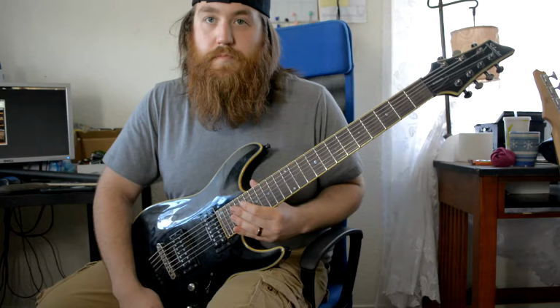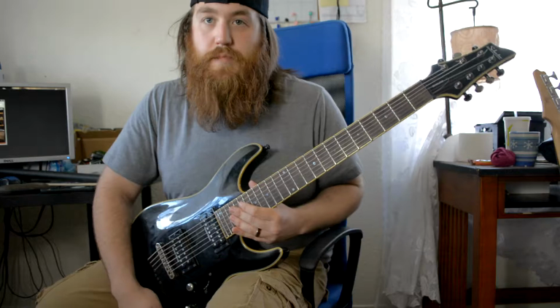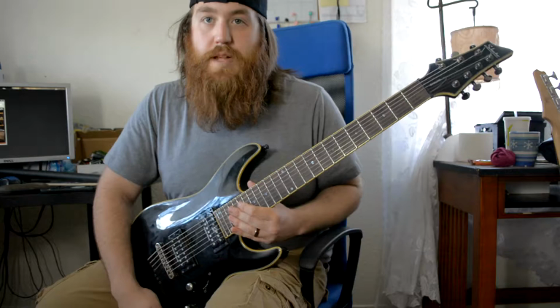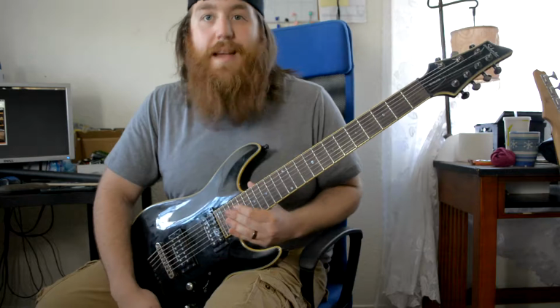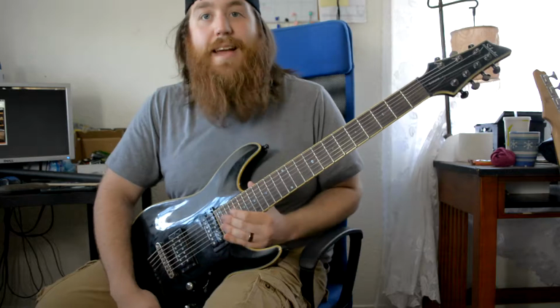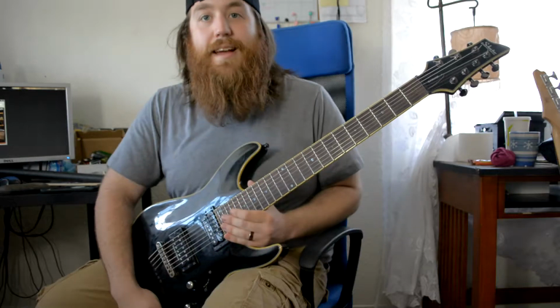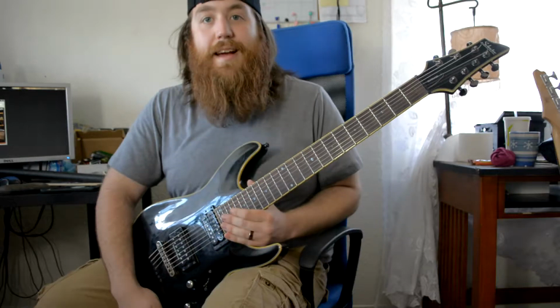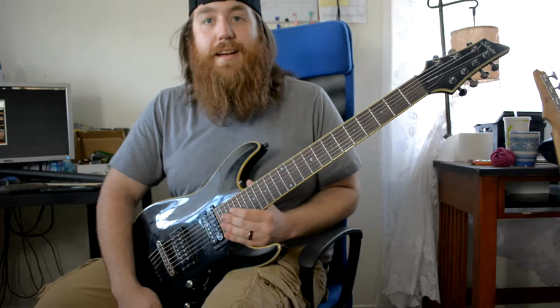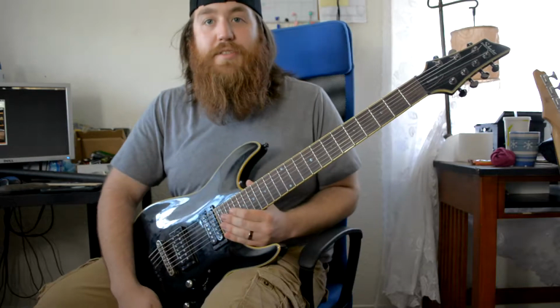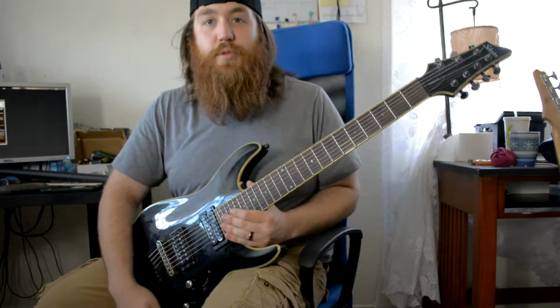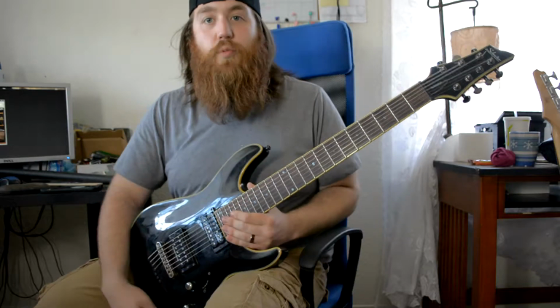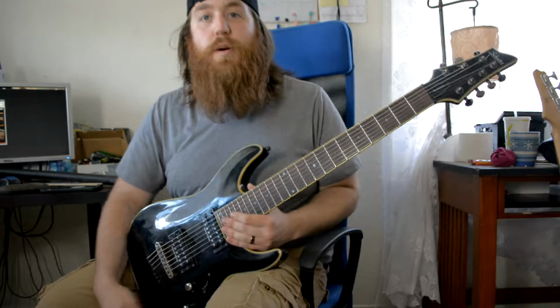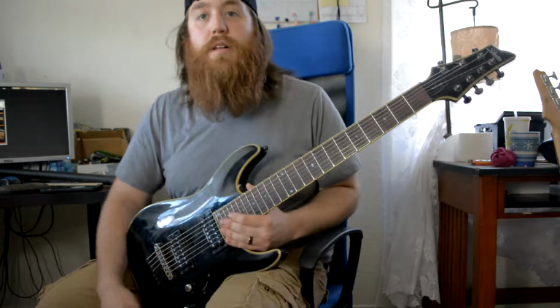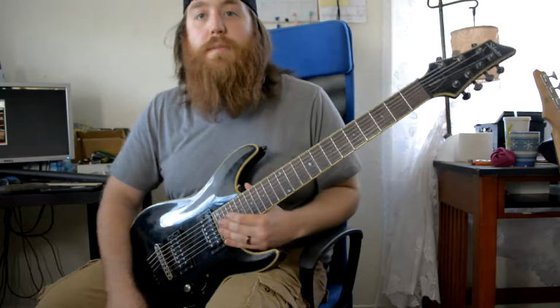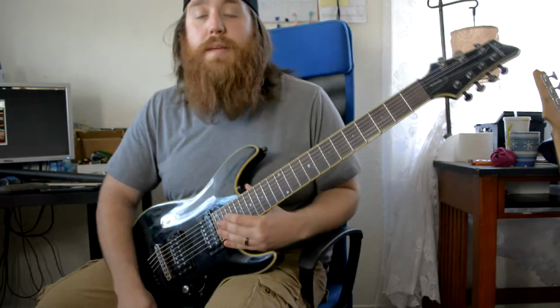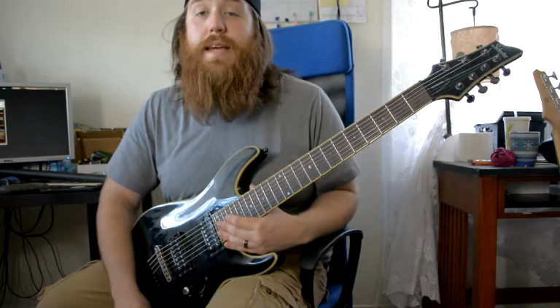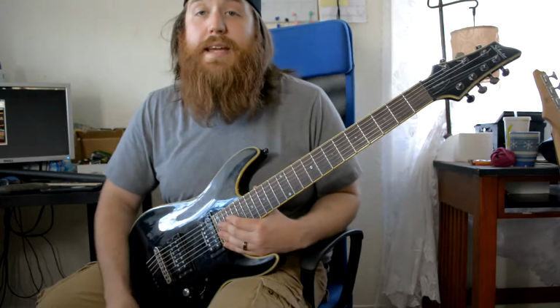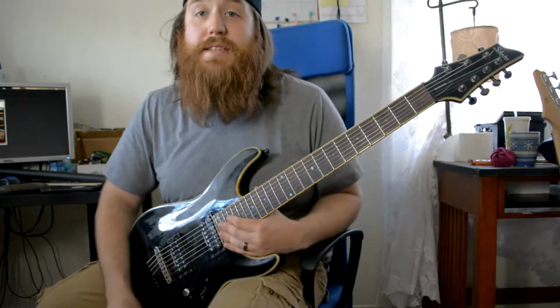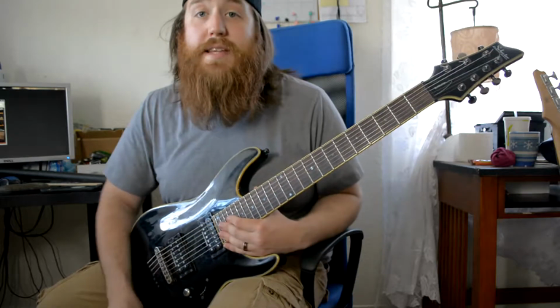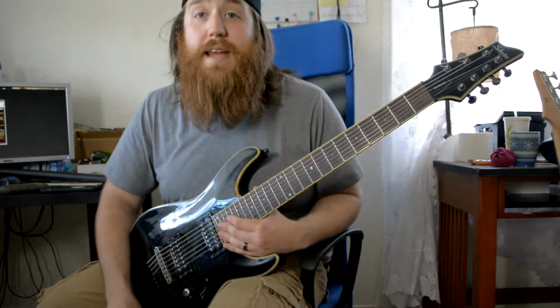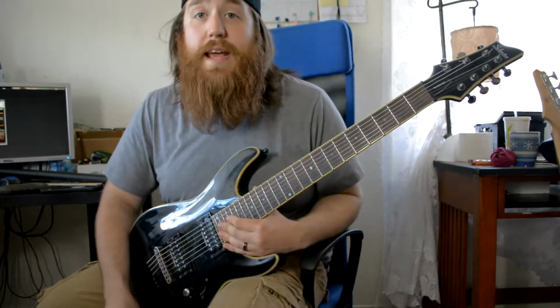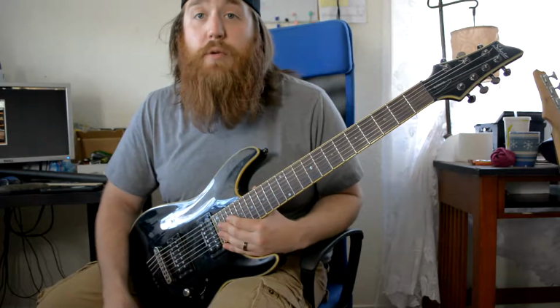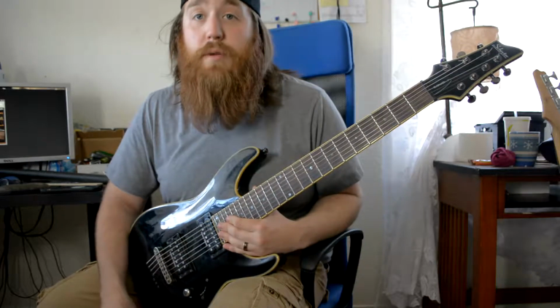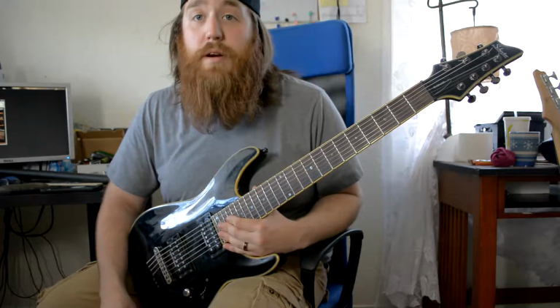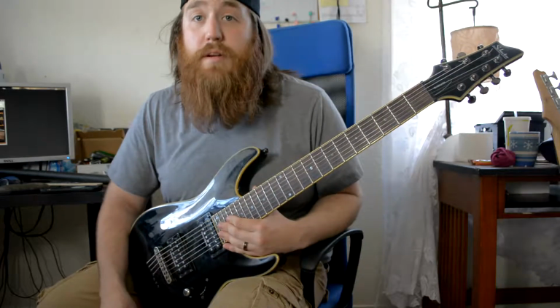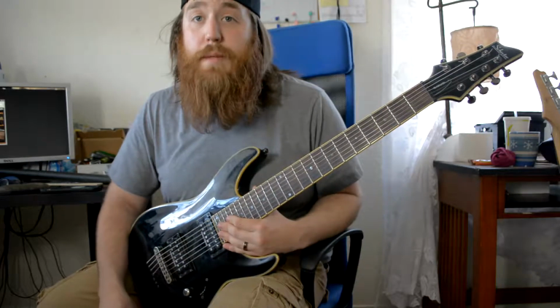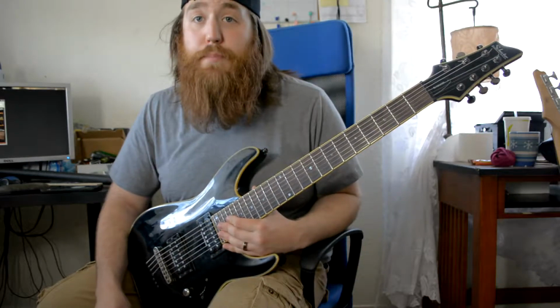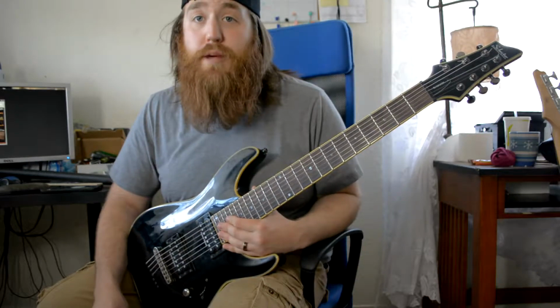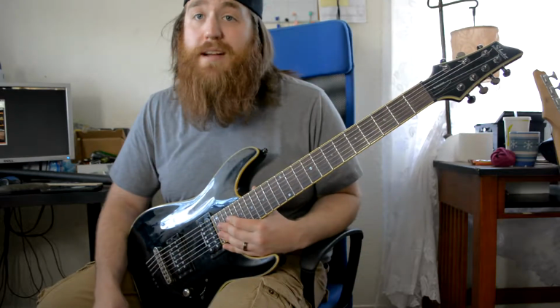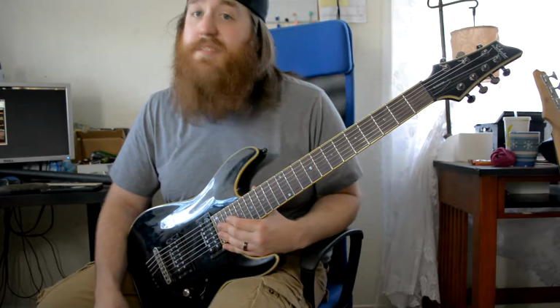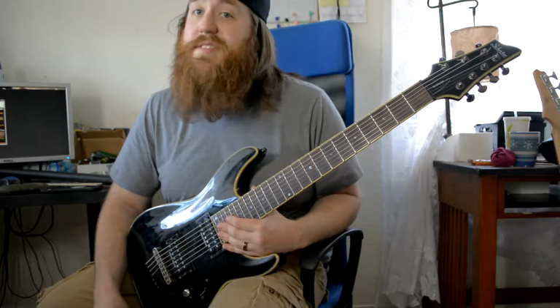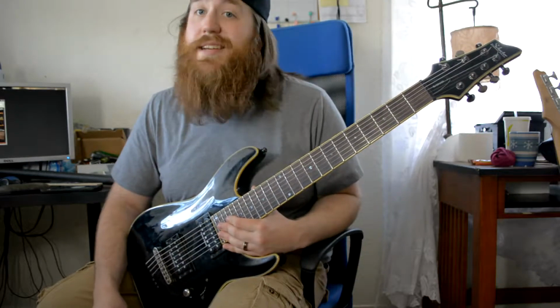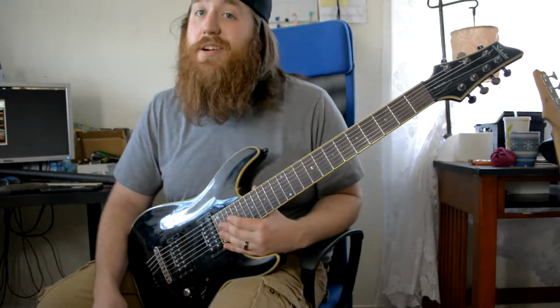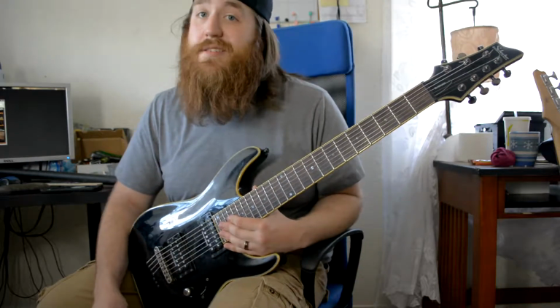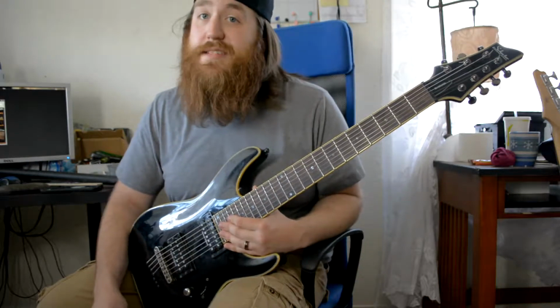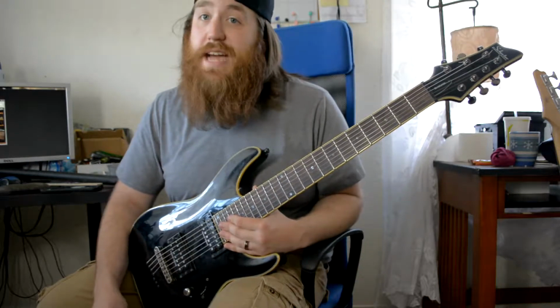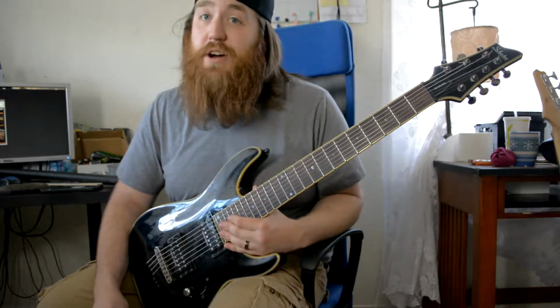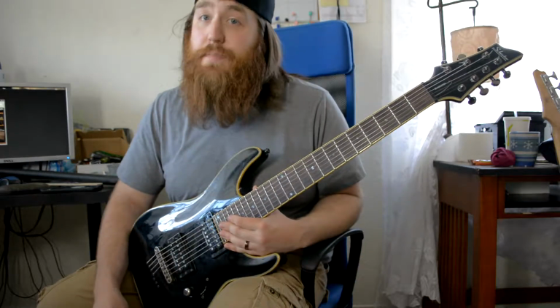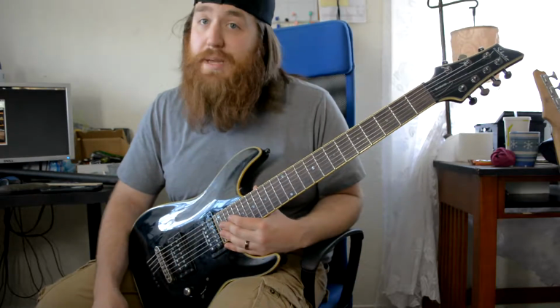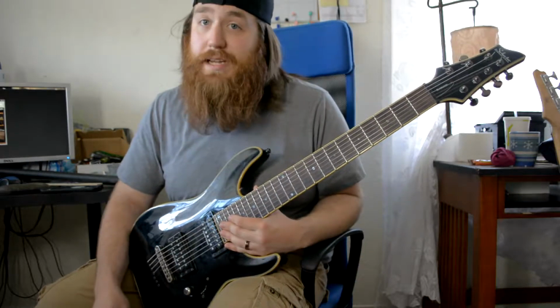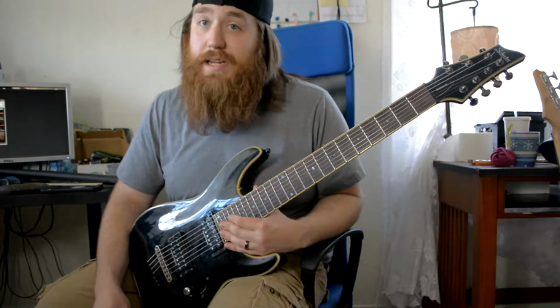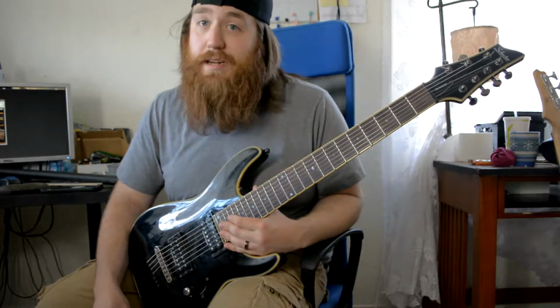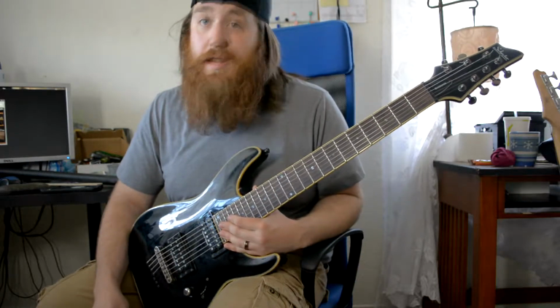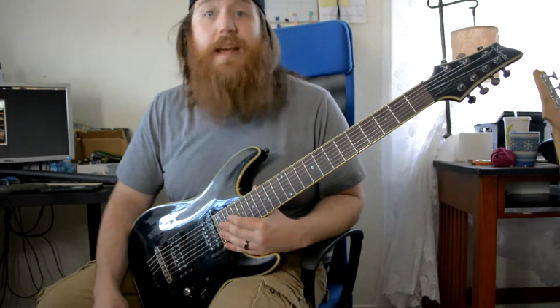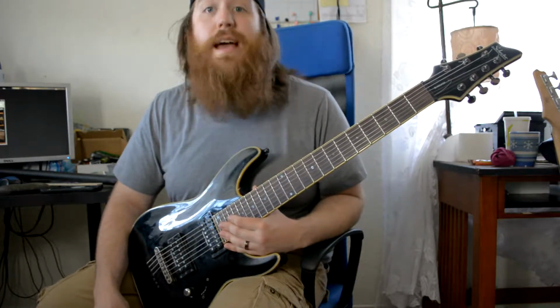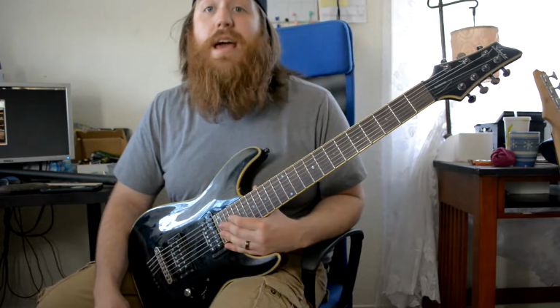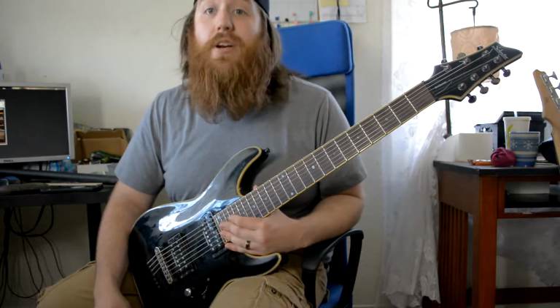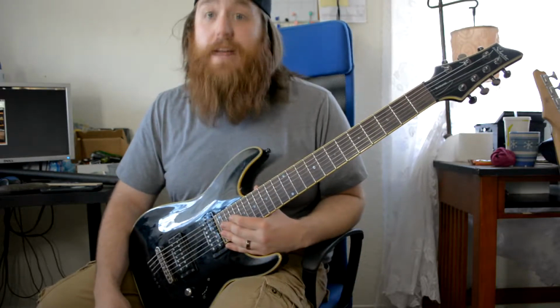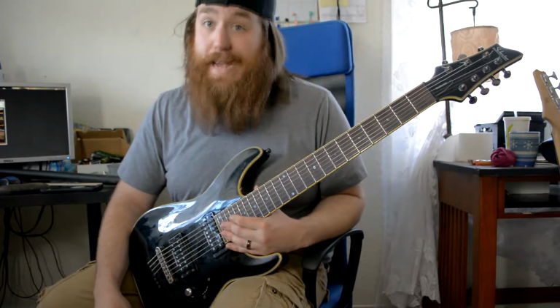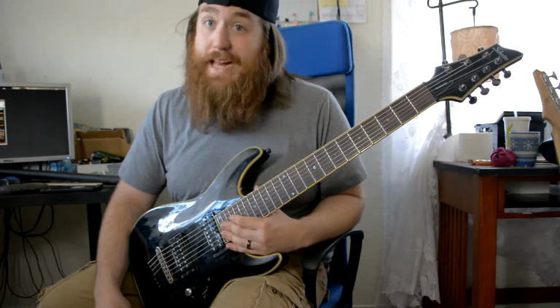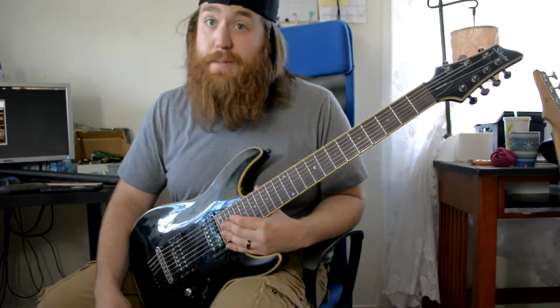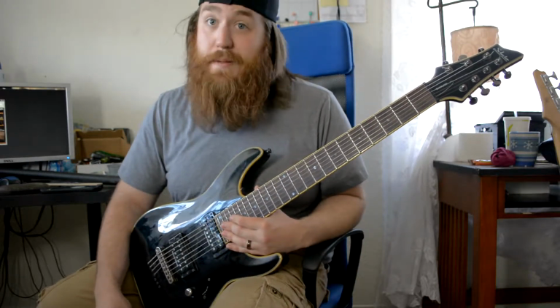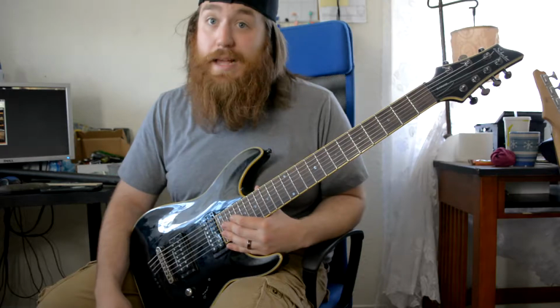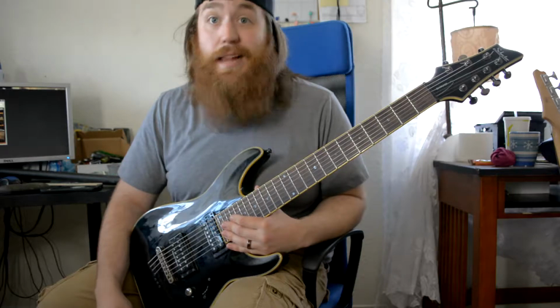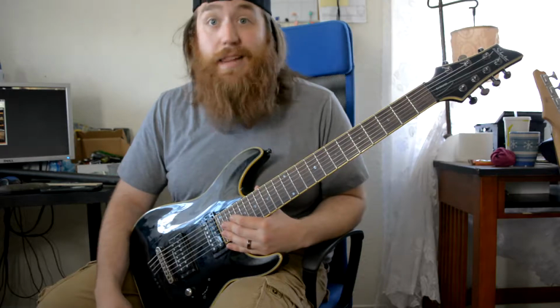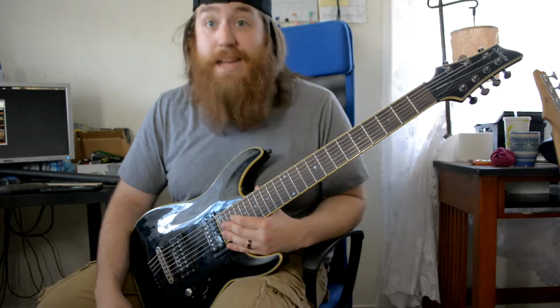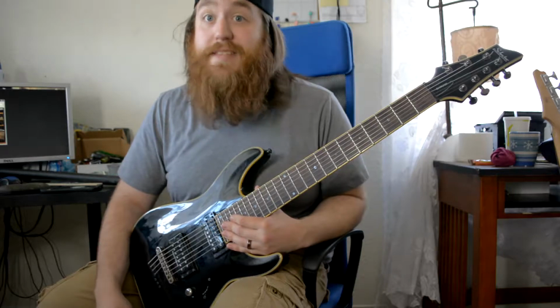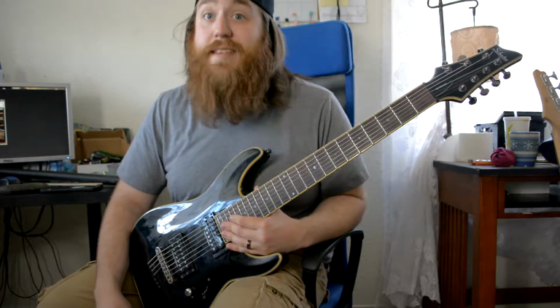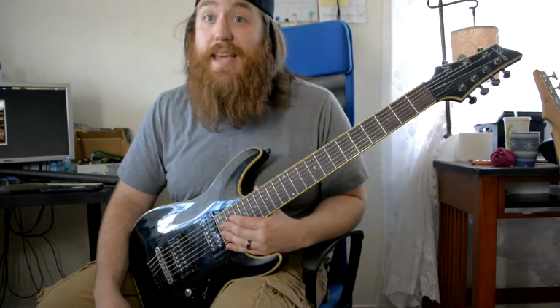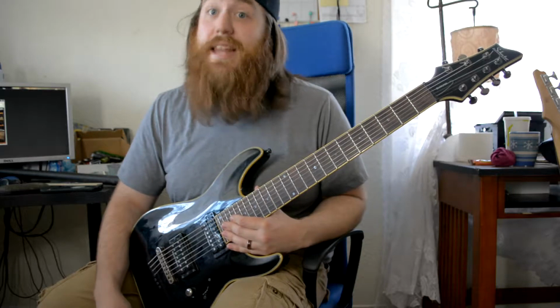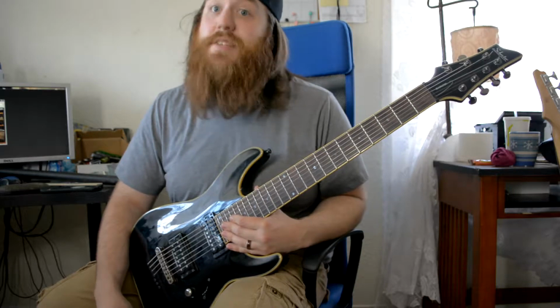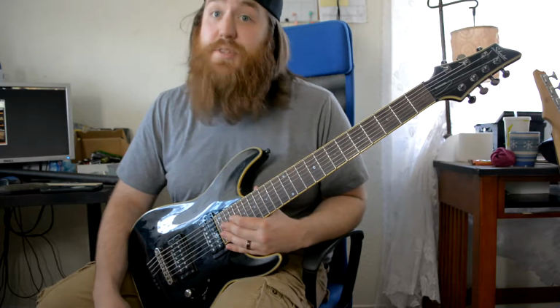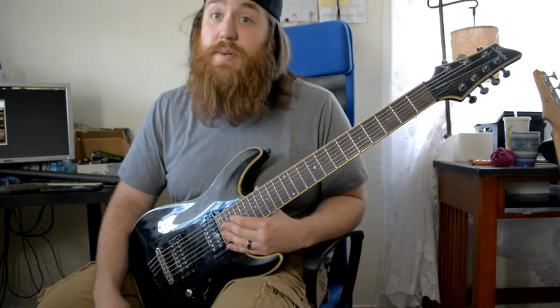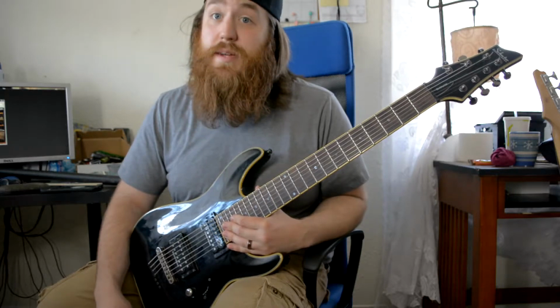Hey guys, welcome again. Today we're going to be practicing our down picking and our galloping. Let's get into it.